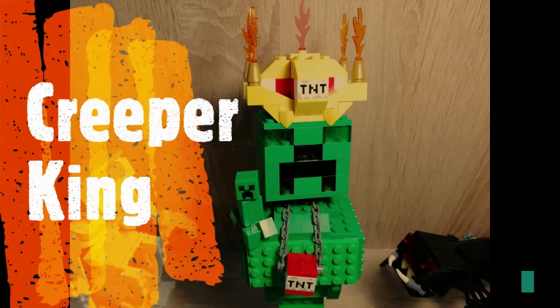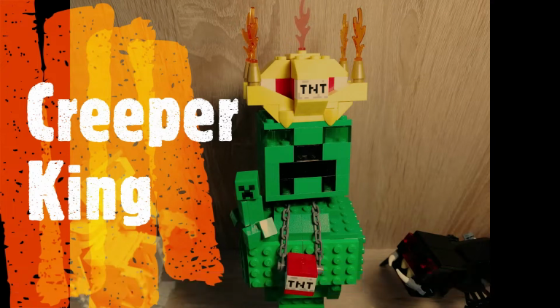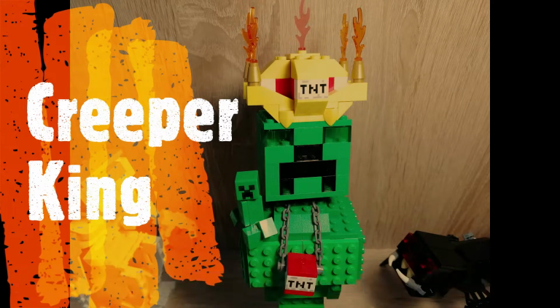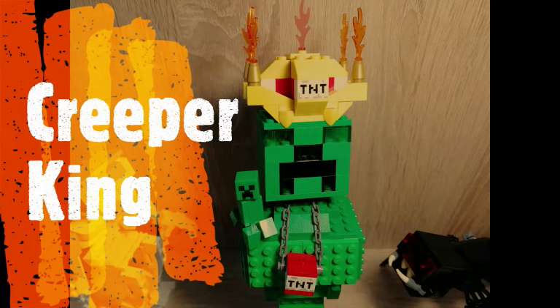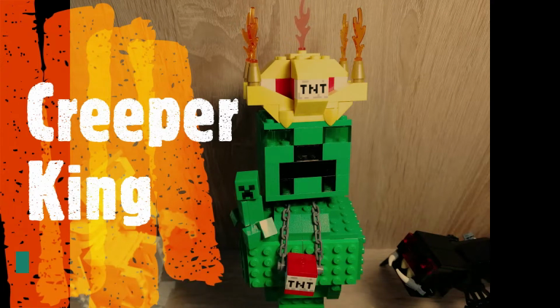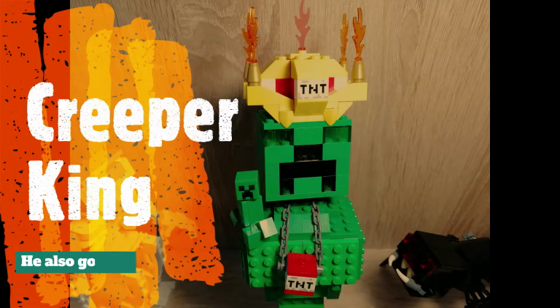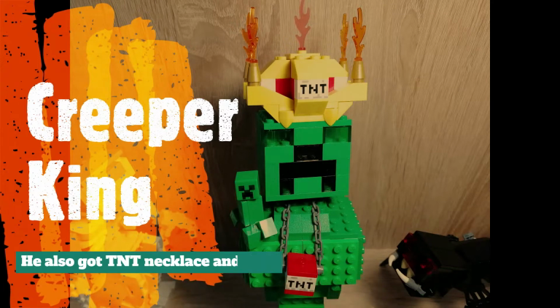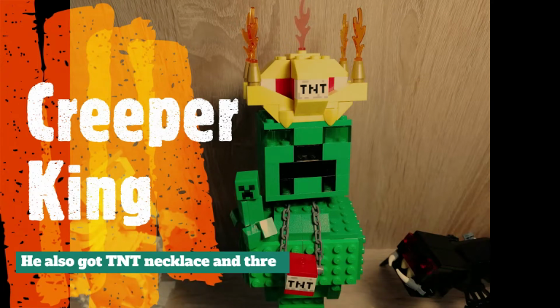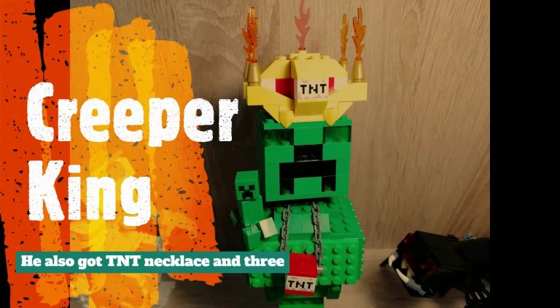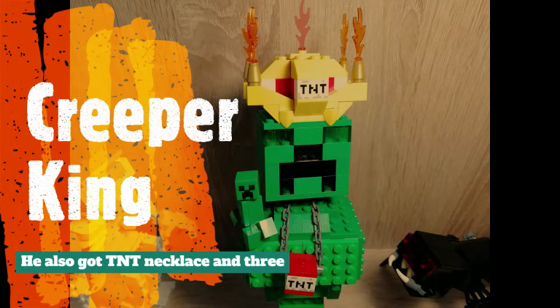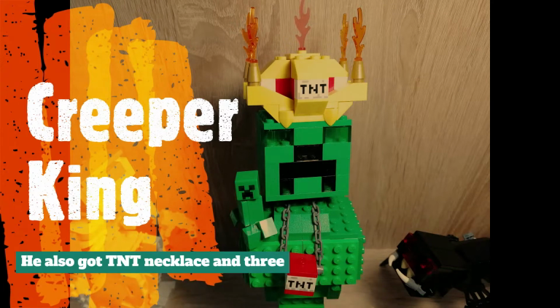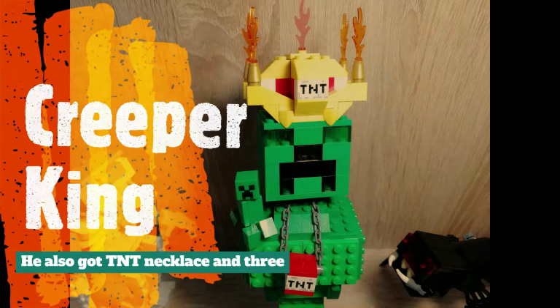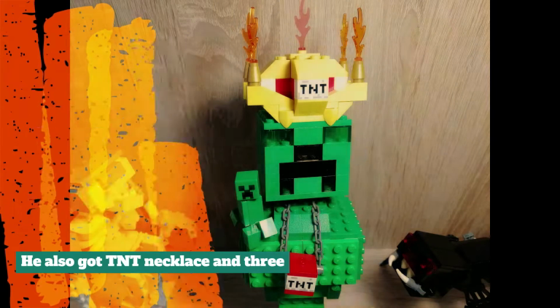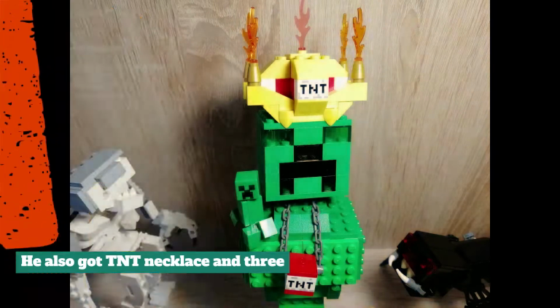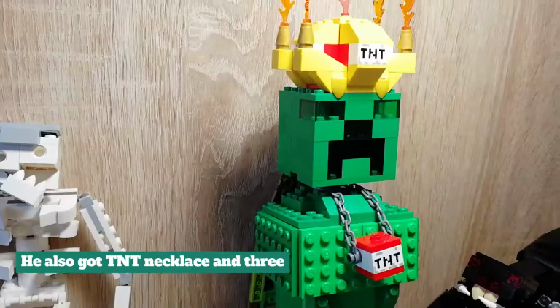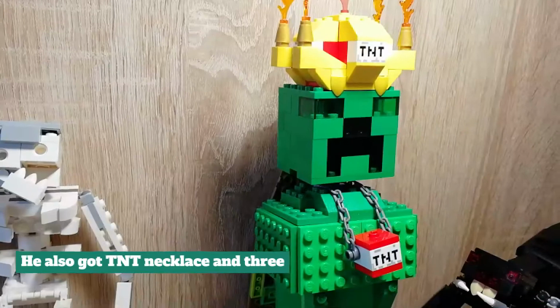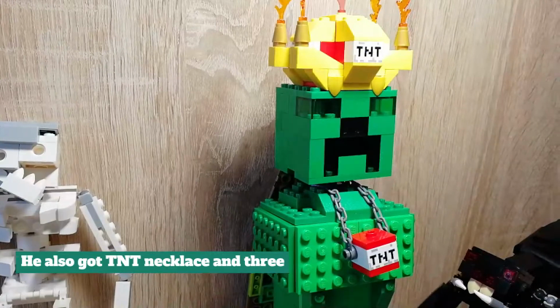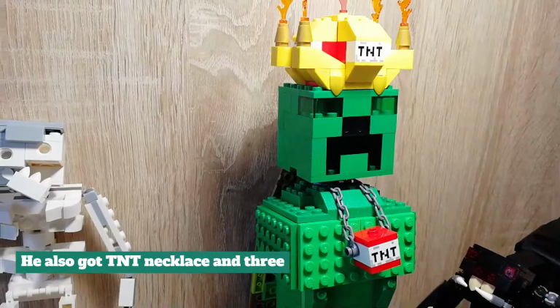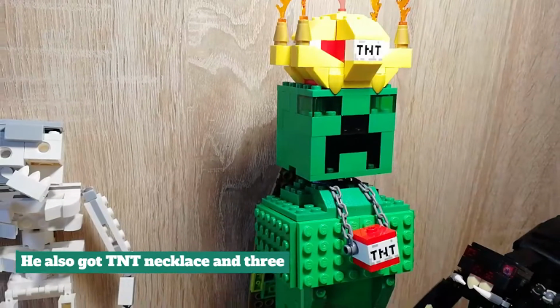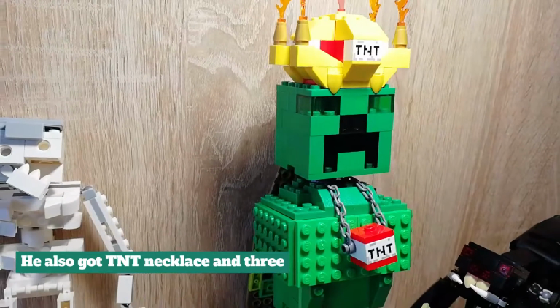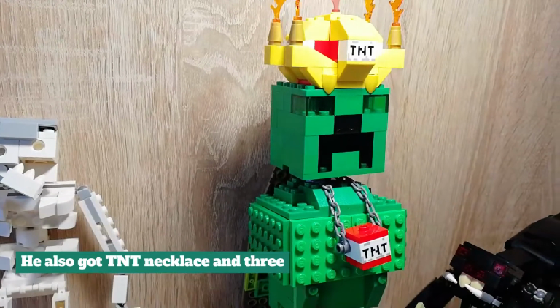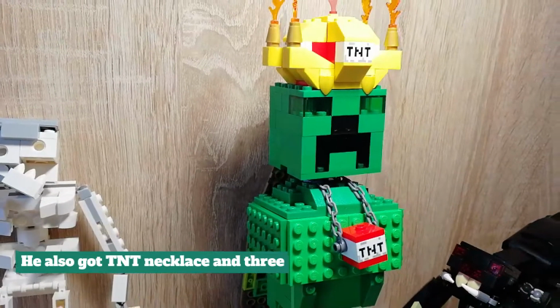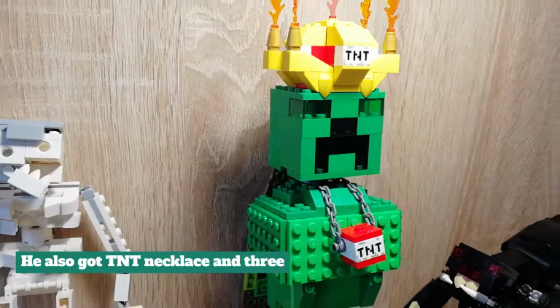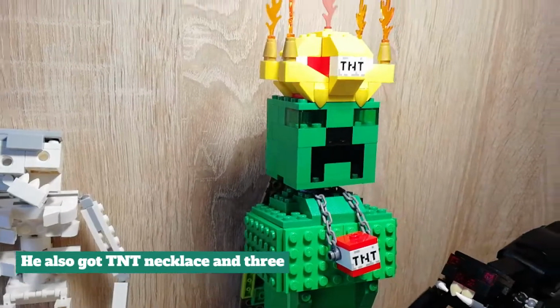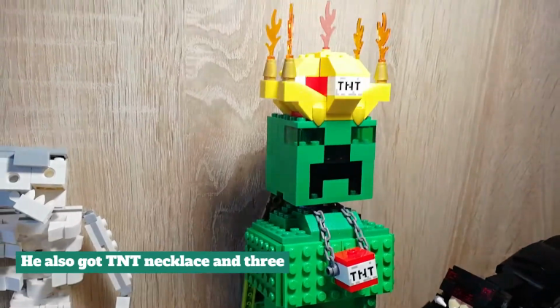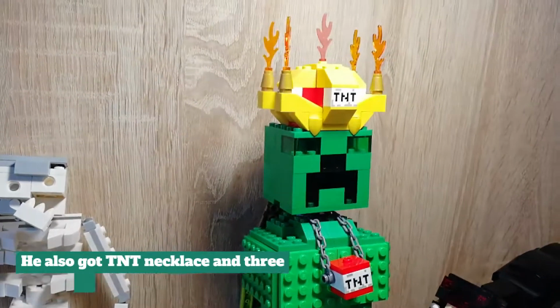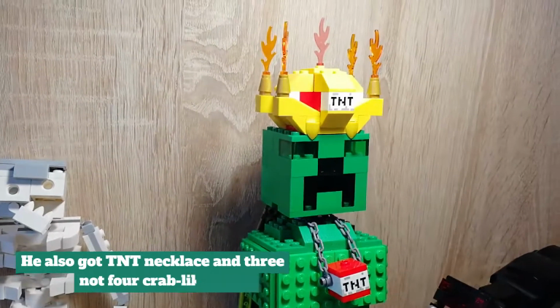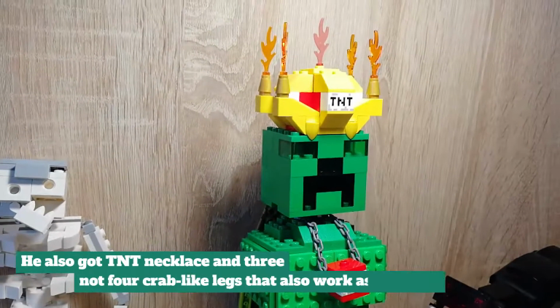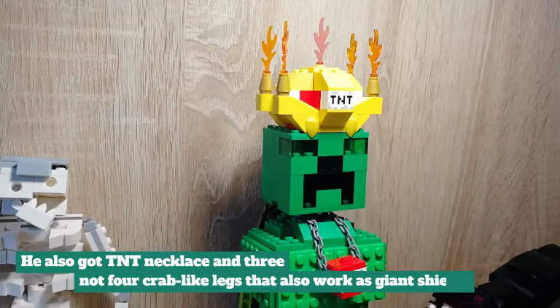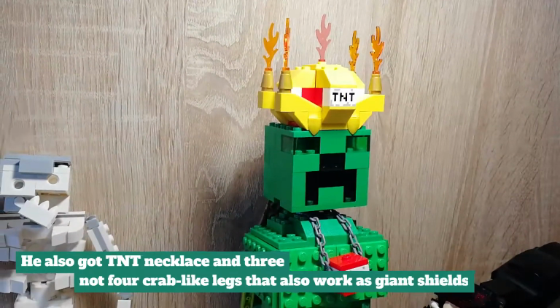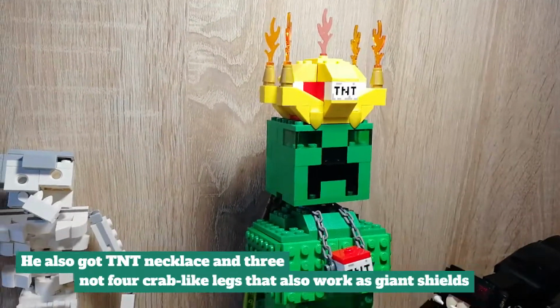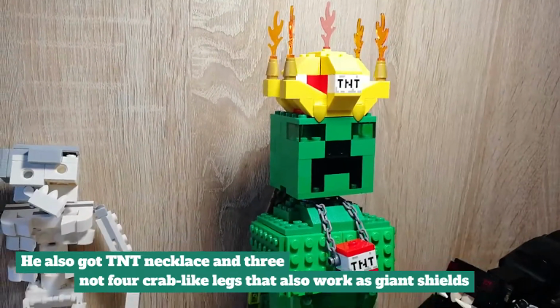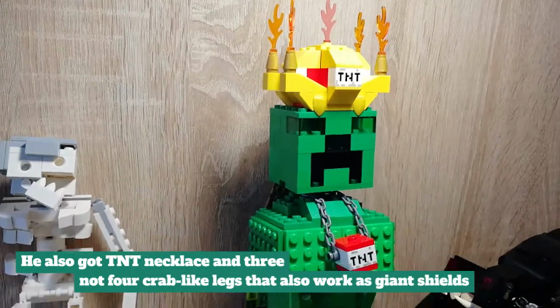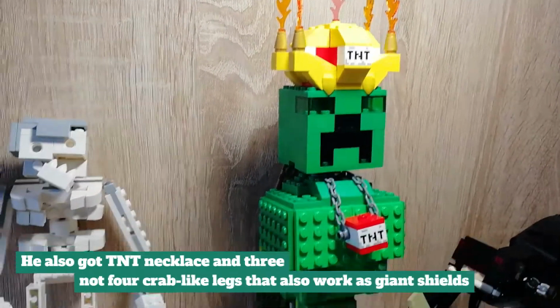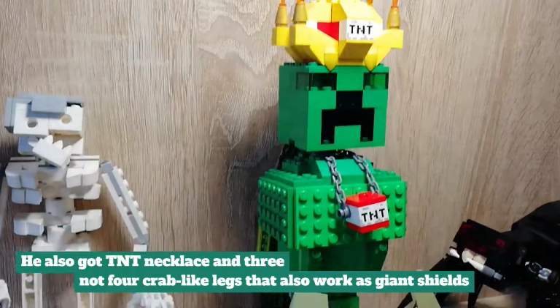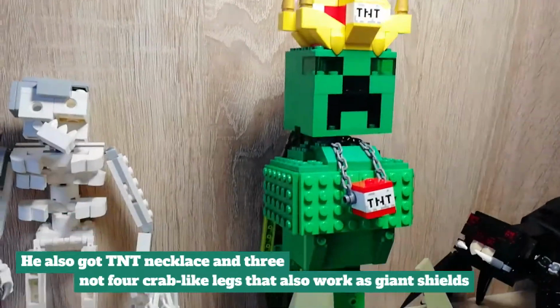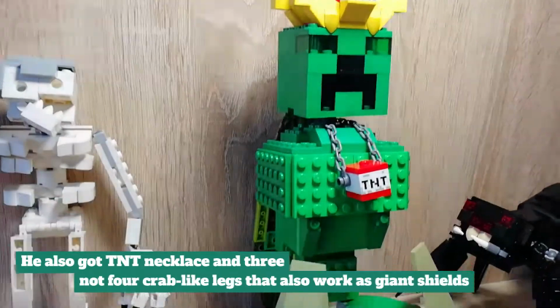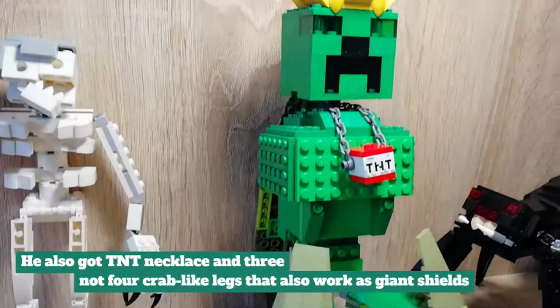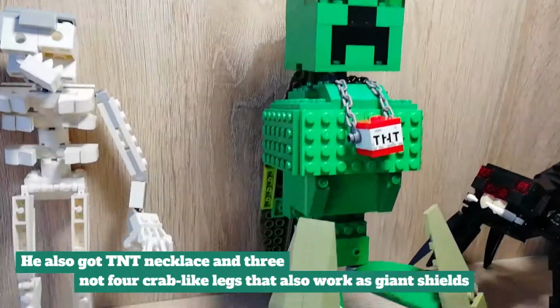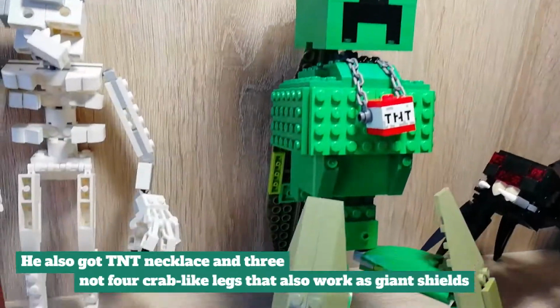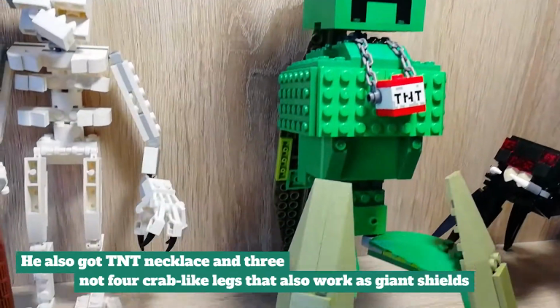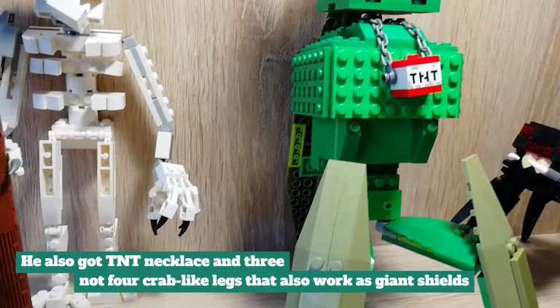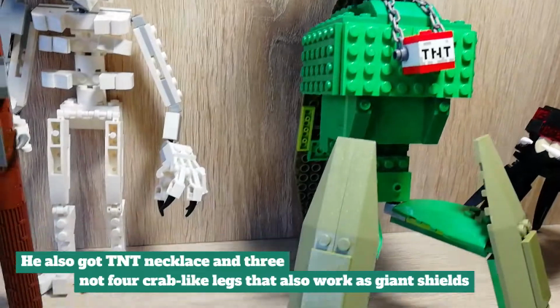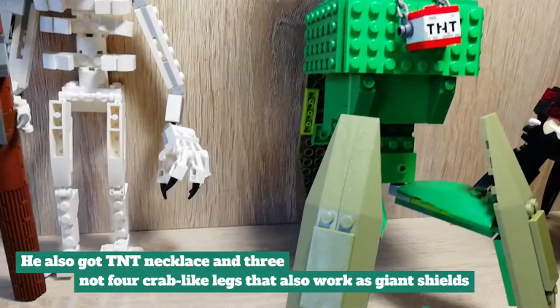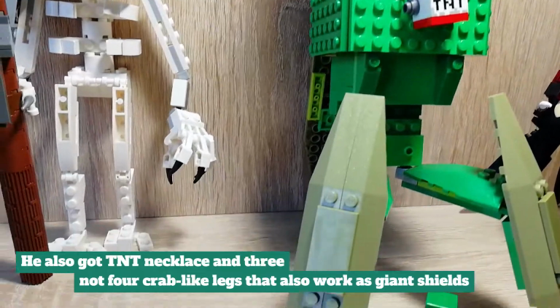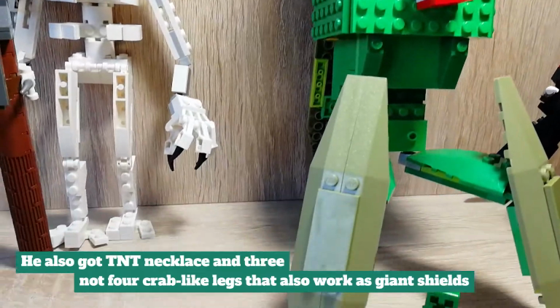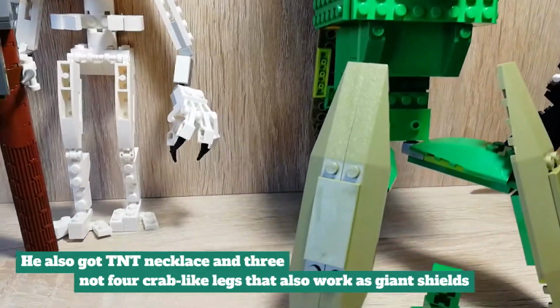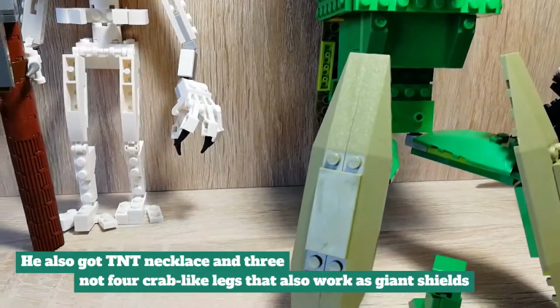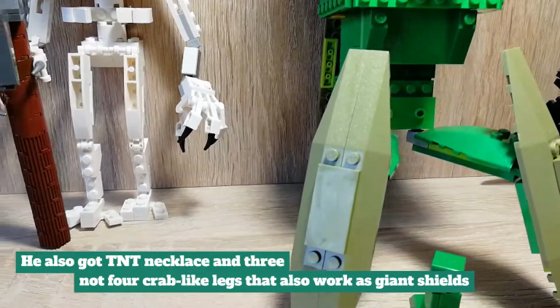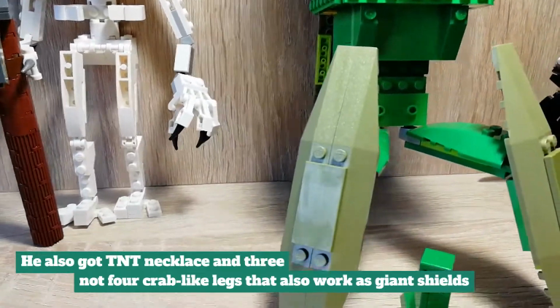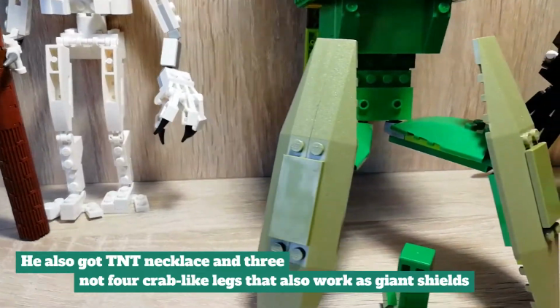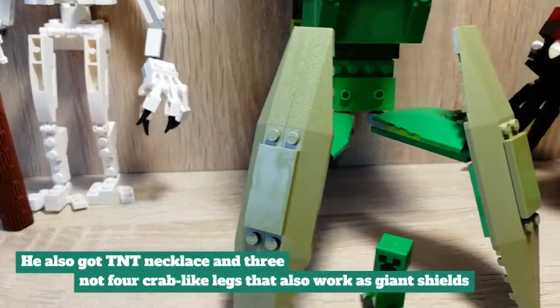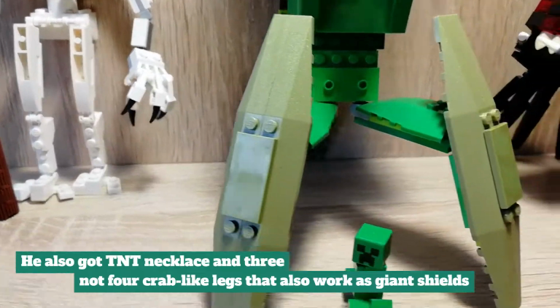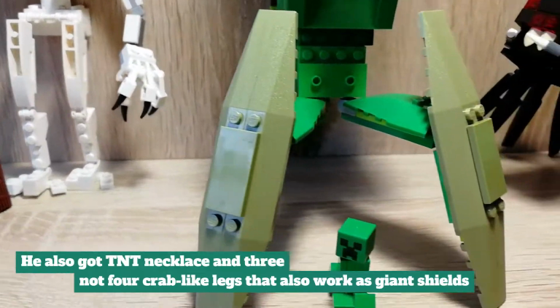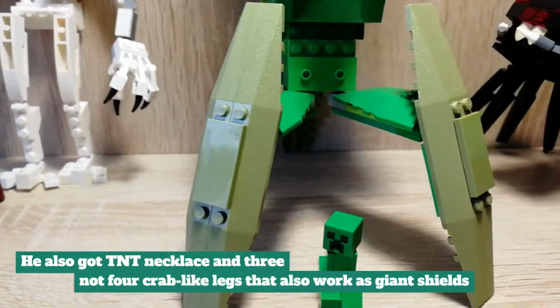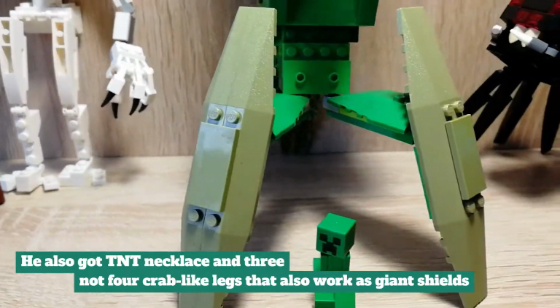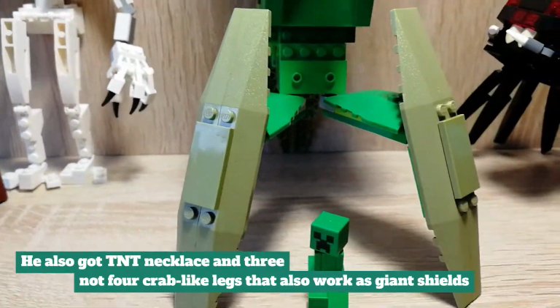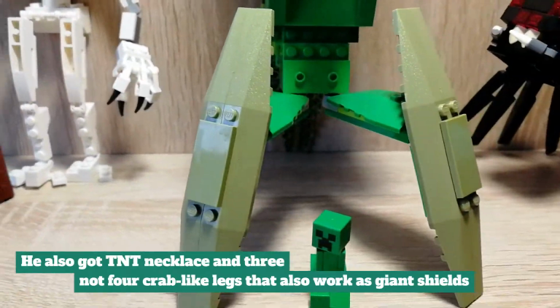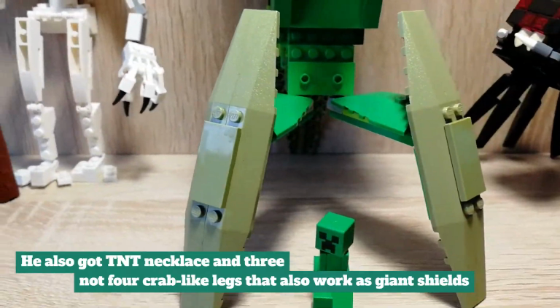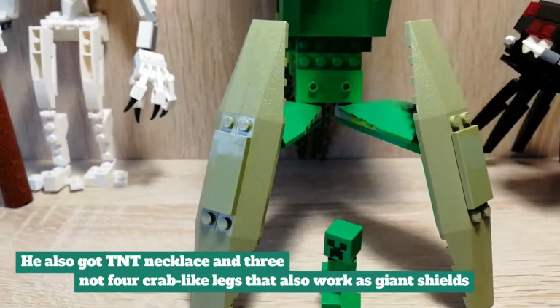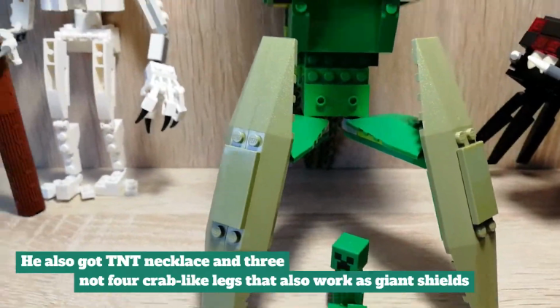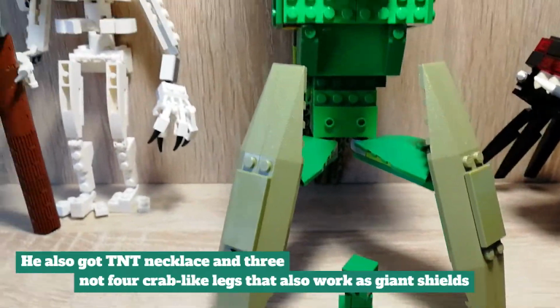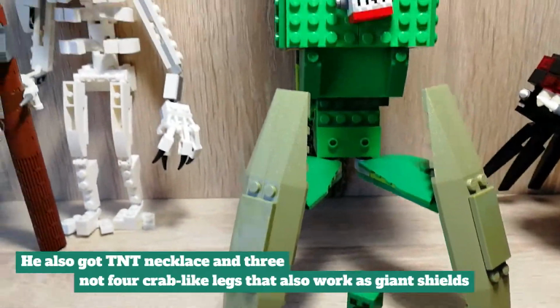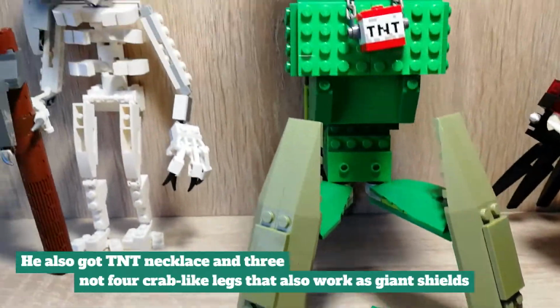He also got a TNT necklace and 3, not 4, crab-like legs that also work as giant shields.